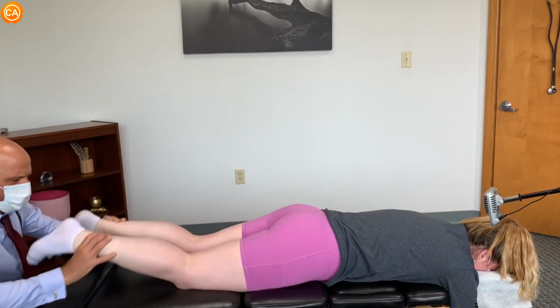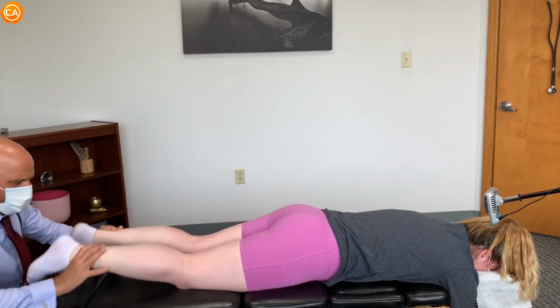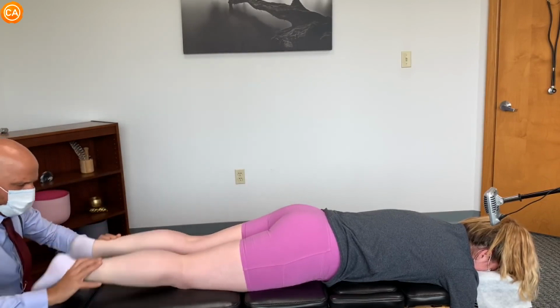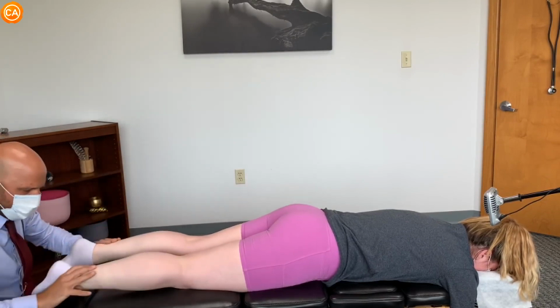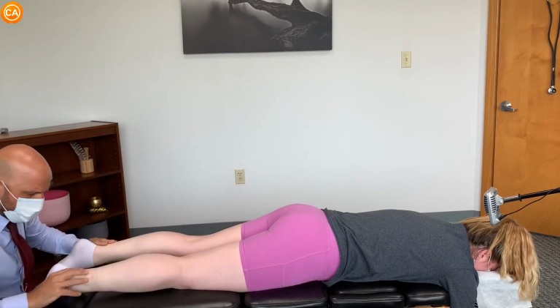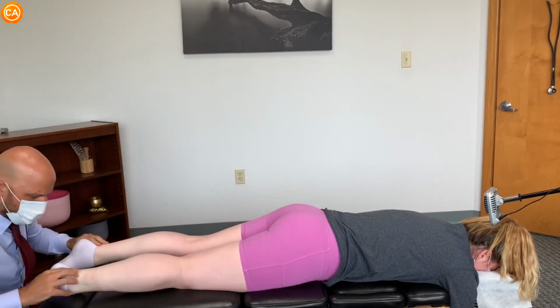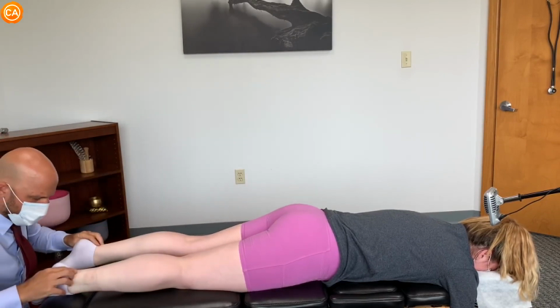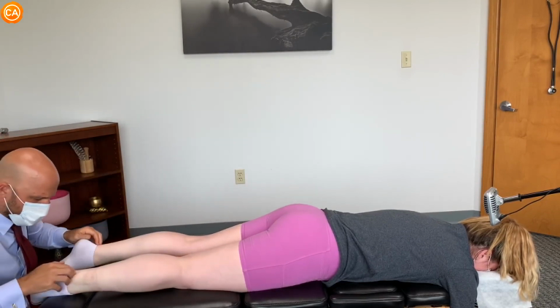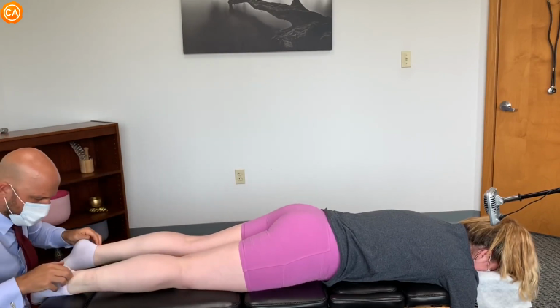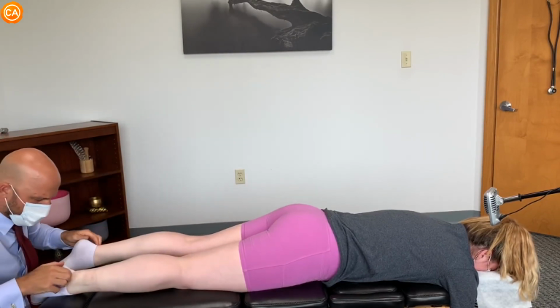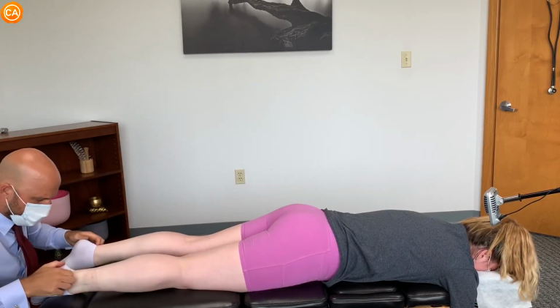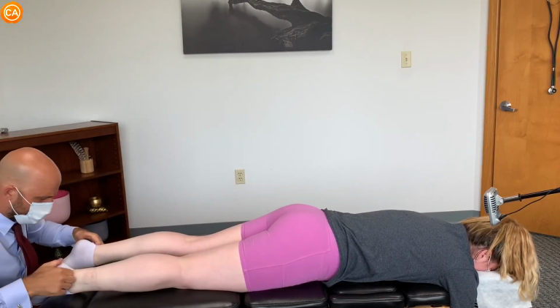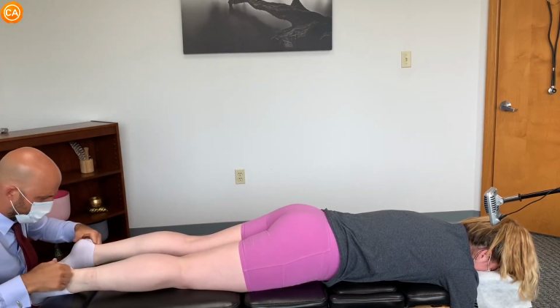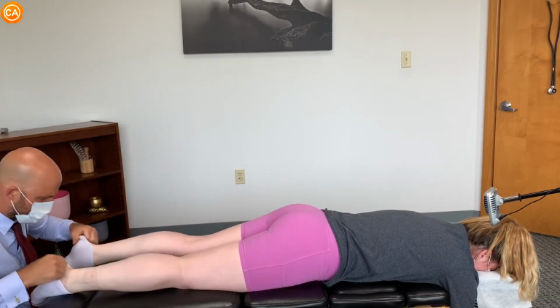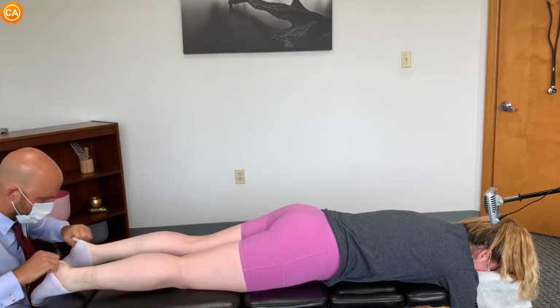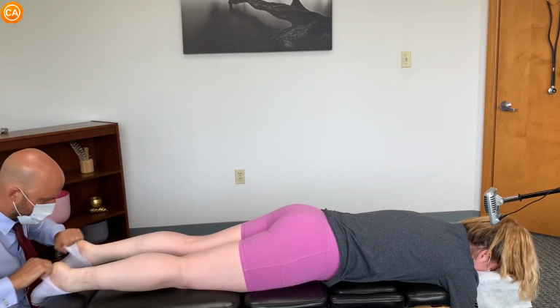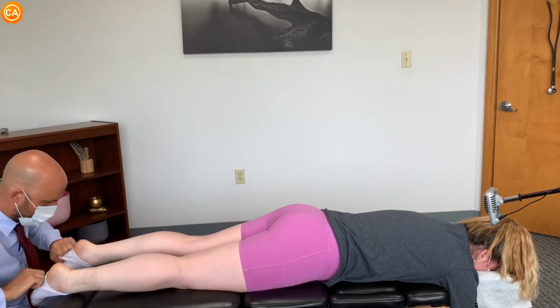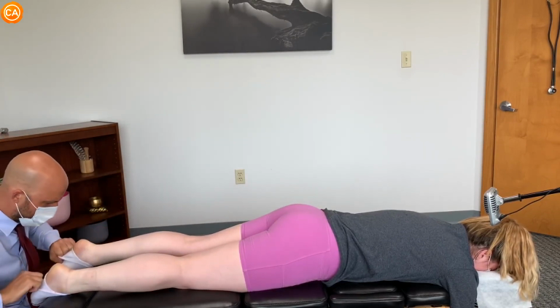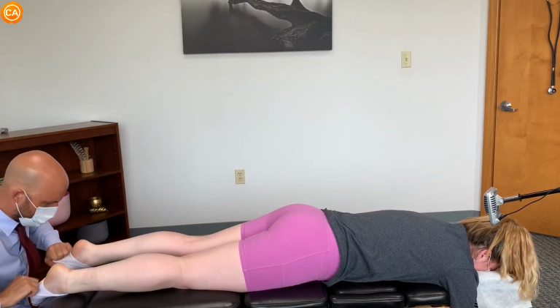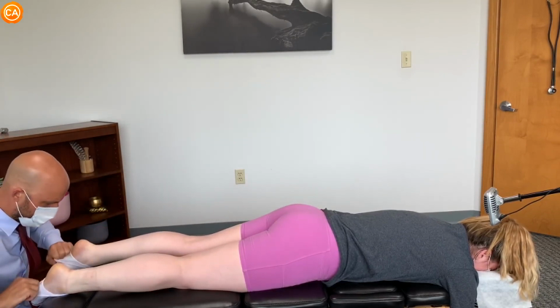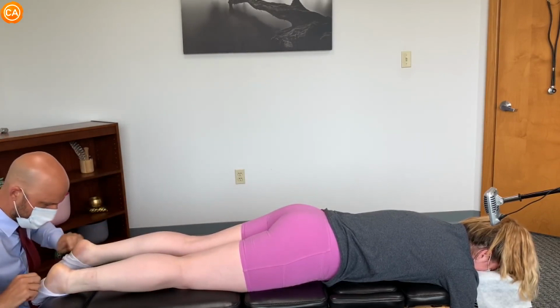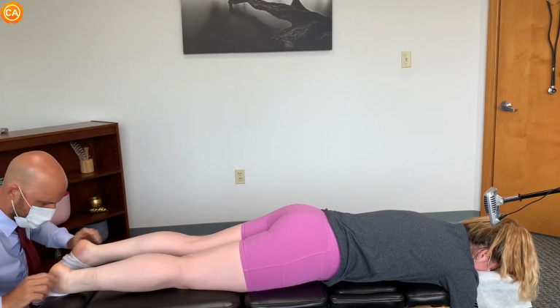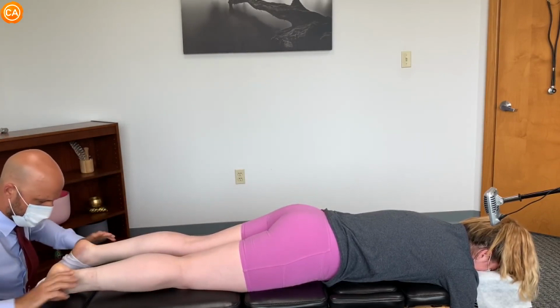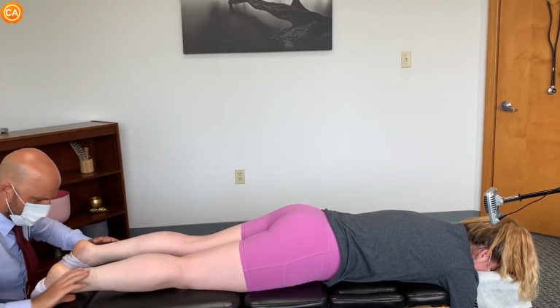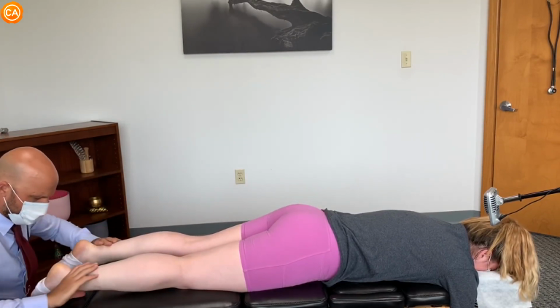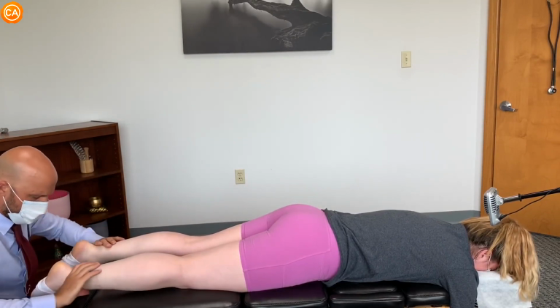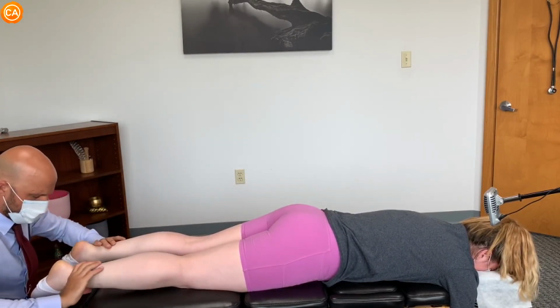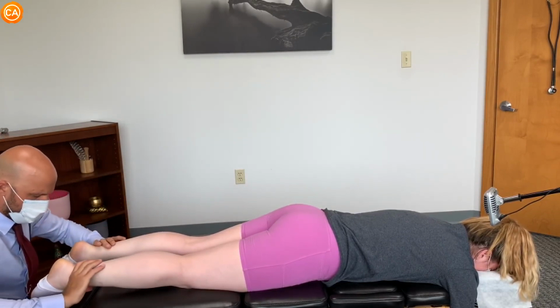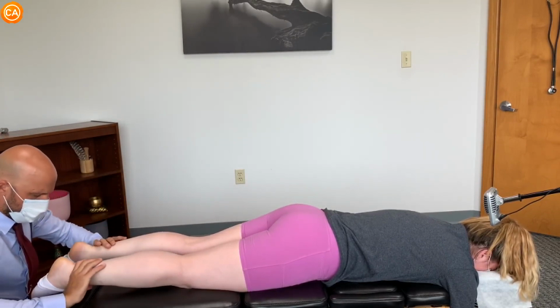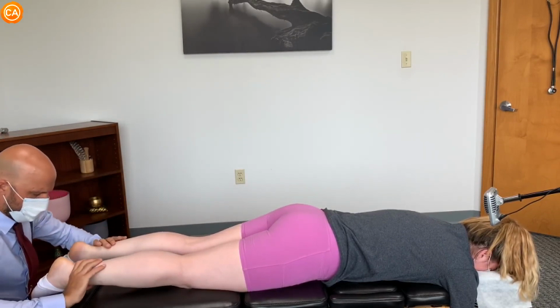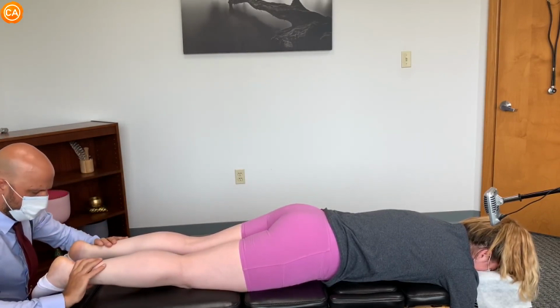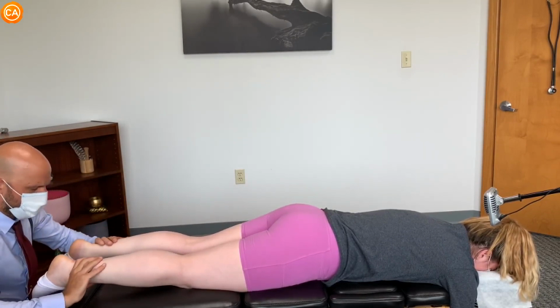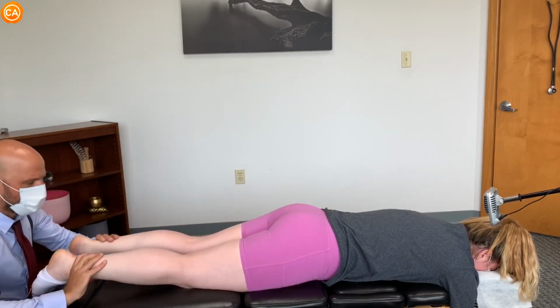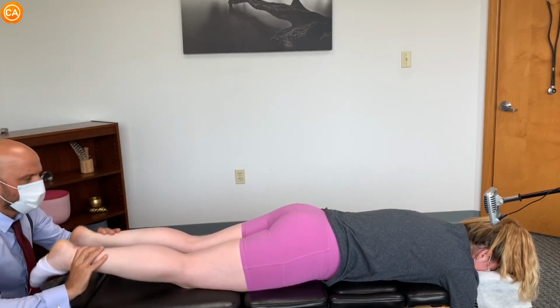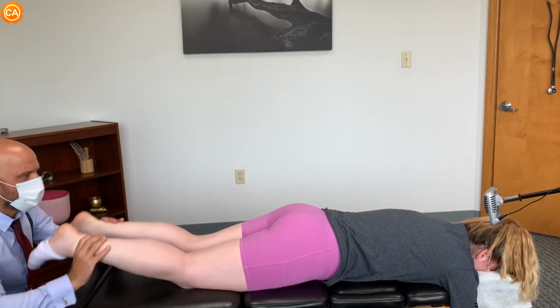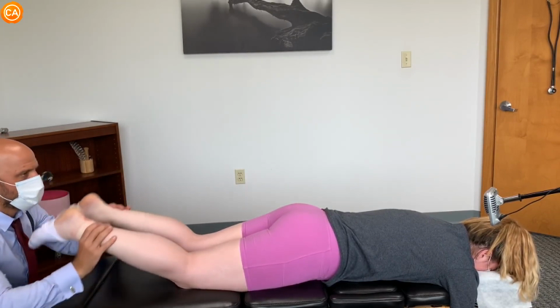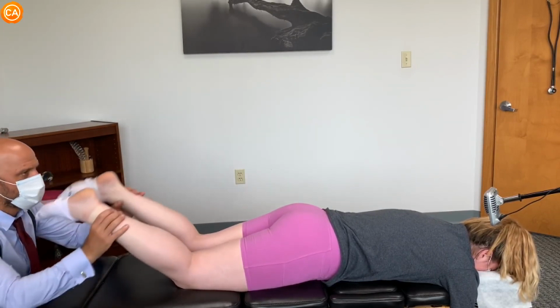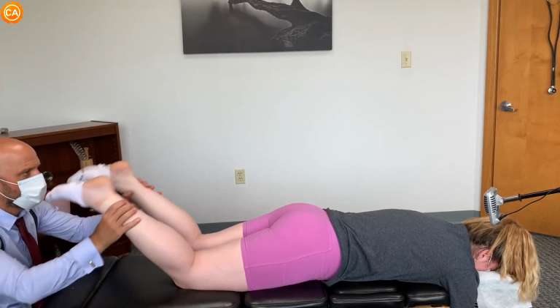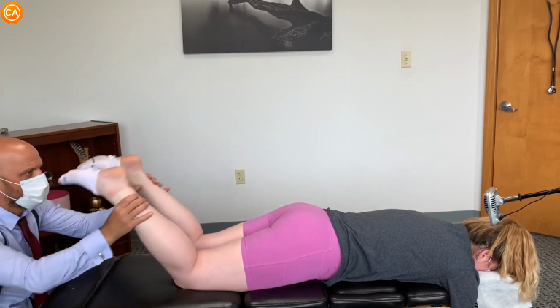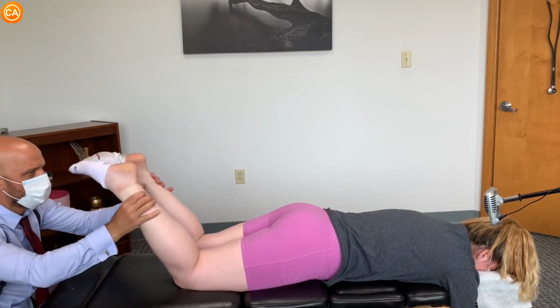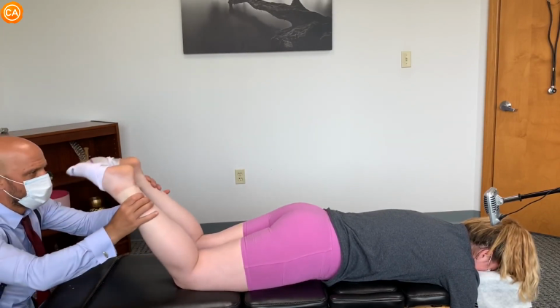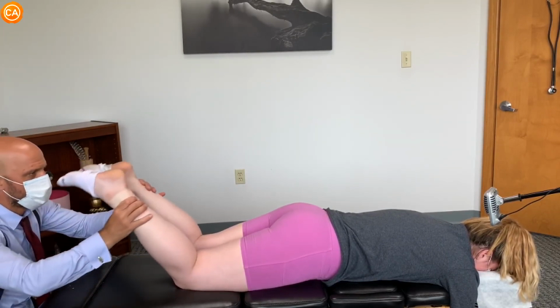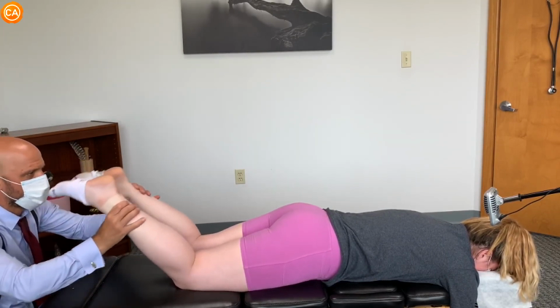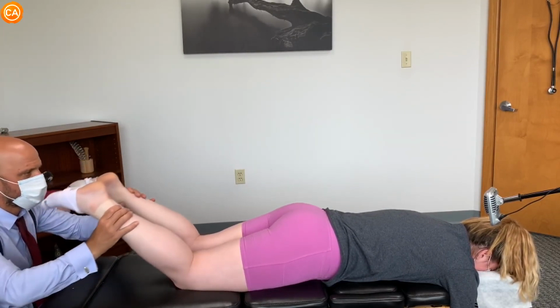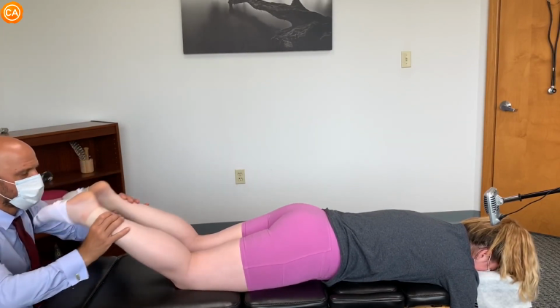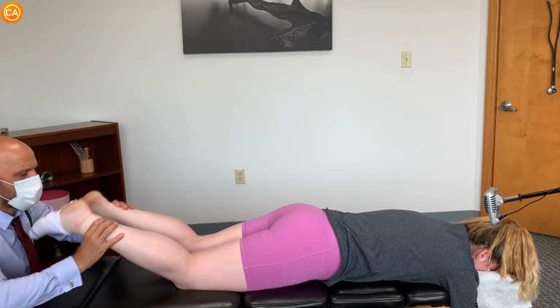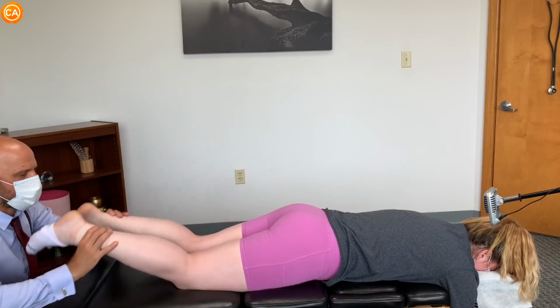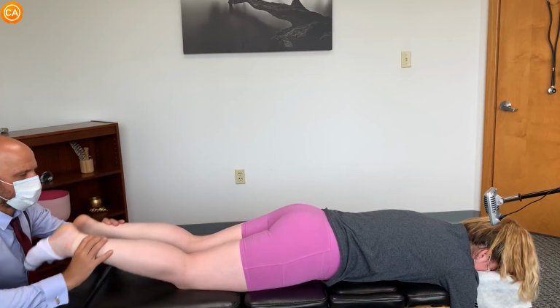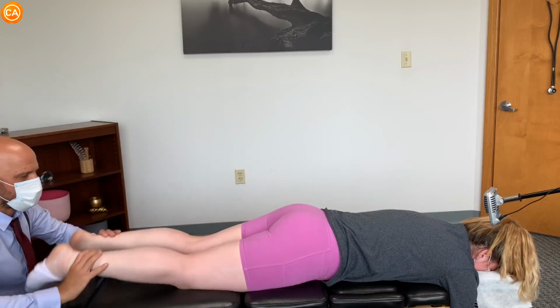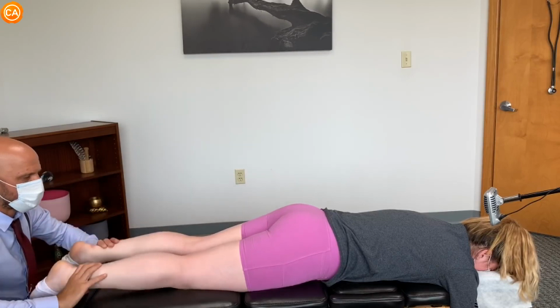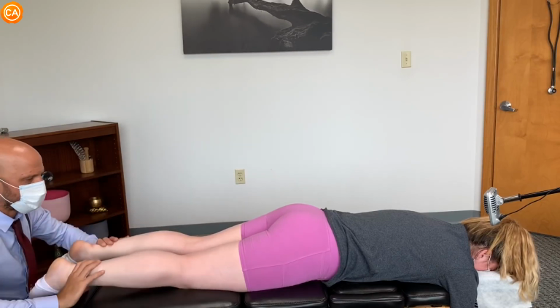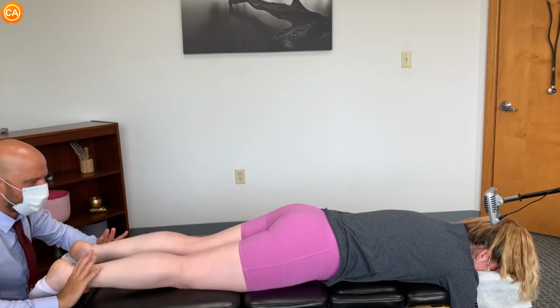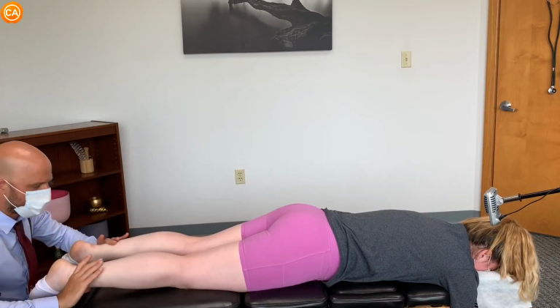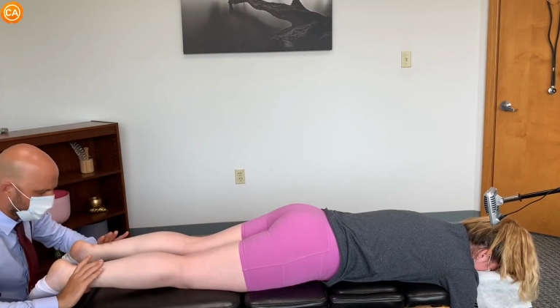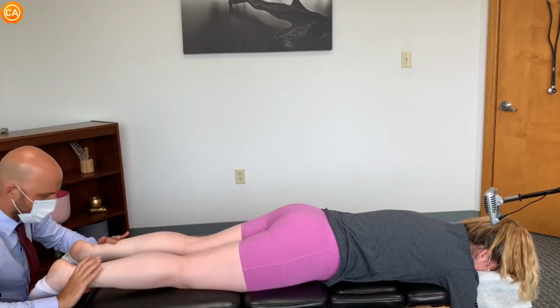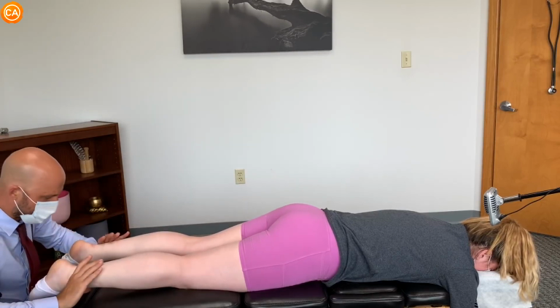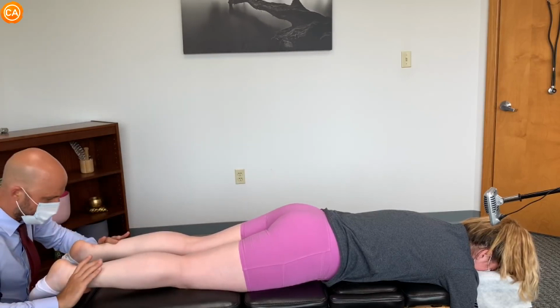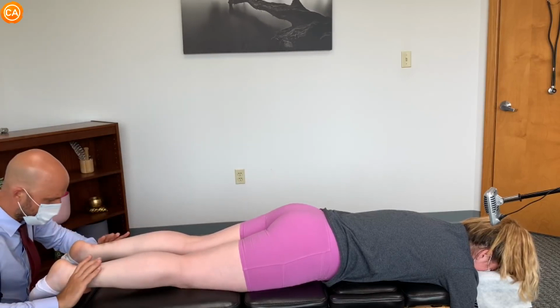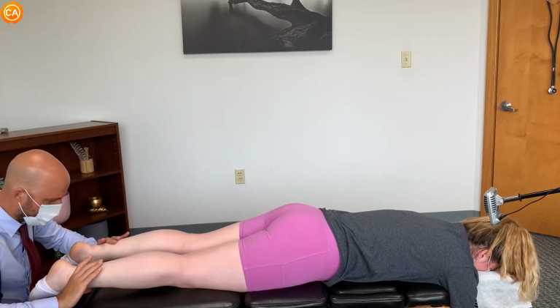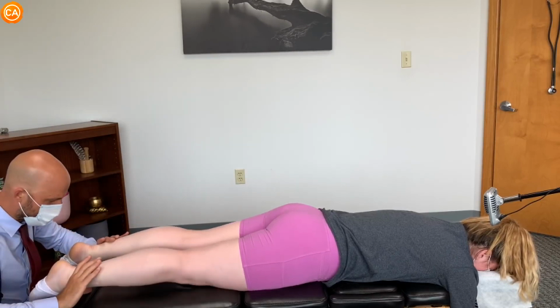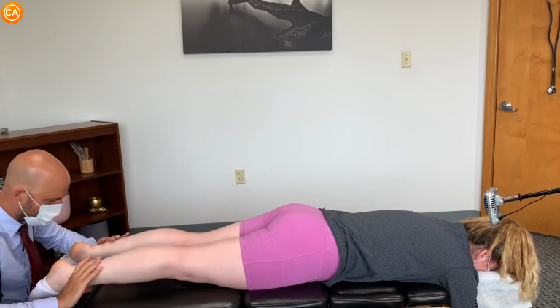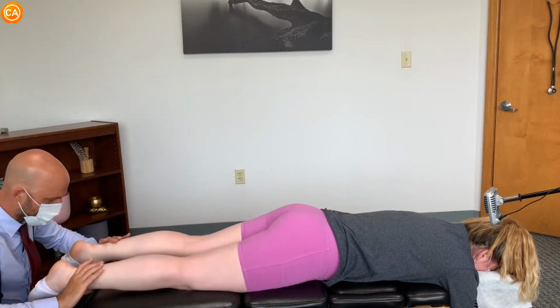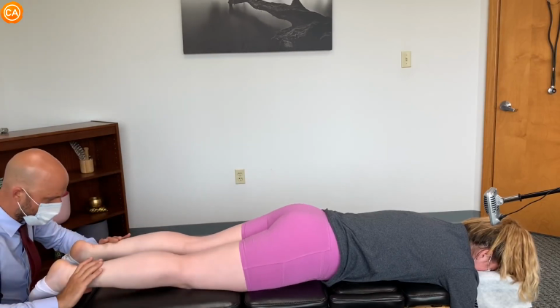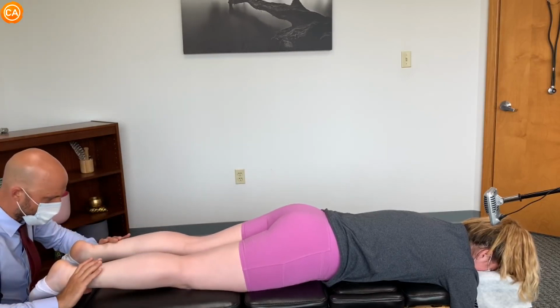I'm going to pull your socks down just a little bit. Let this relax. Let your knees relax. Let me do the work.